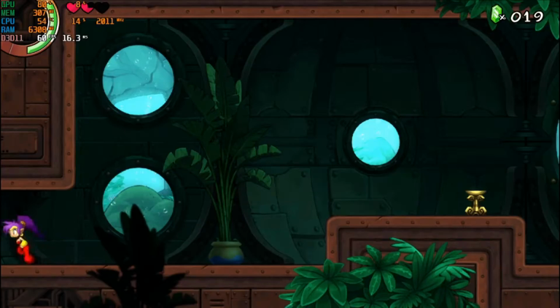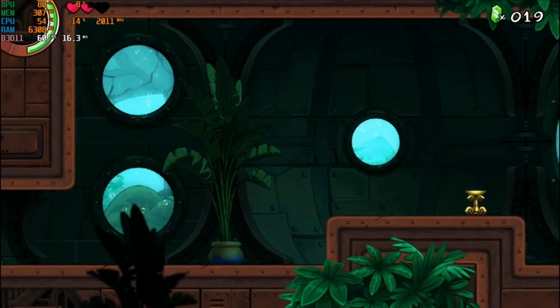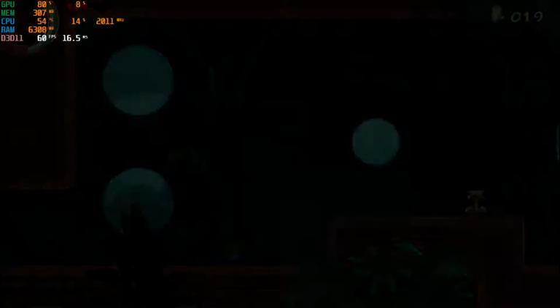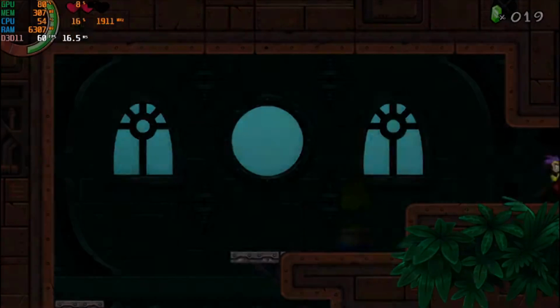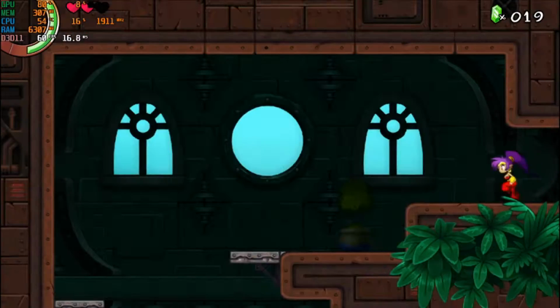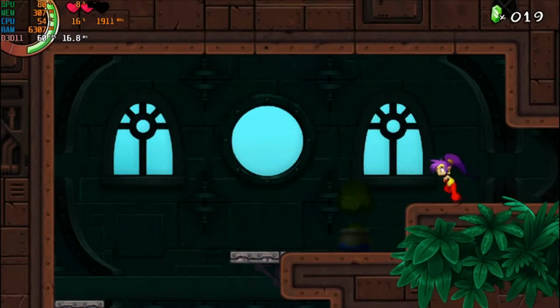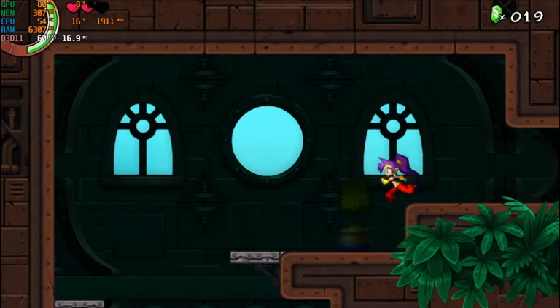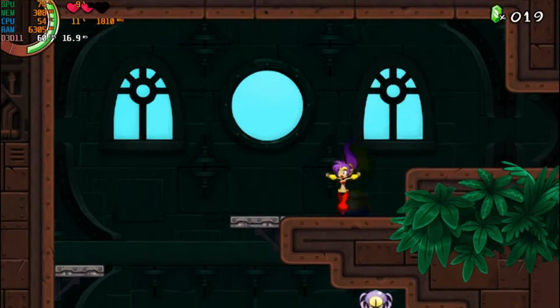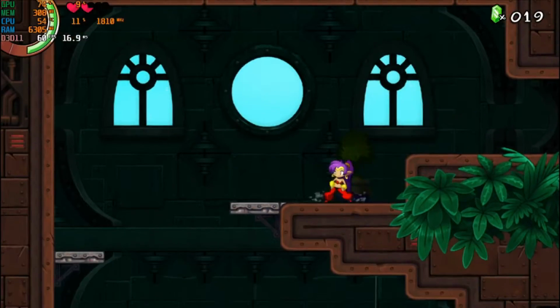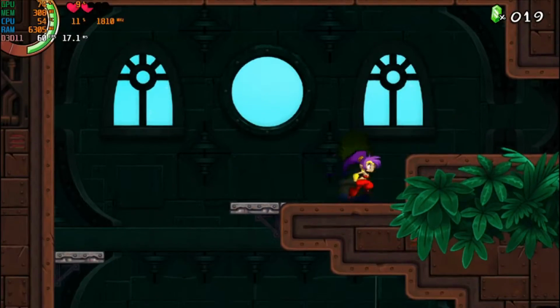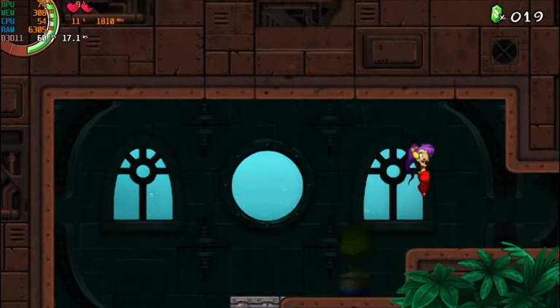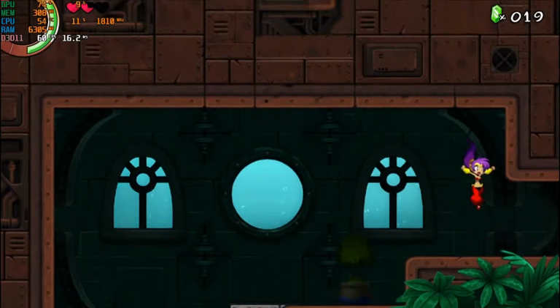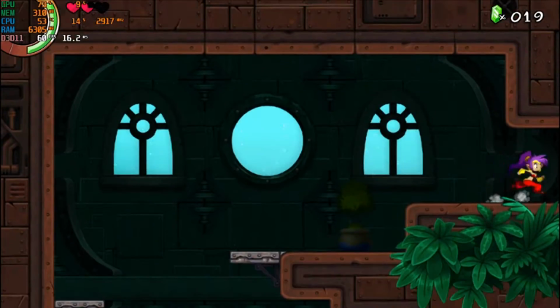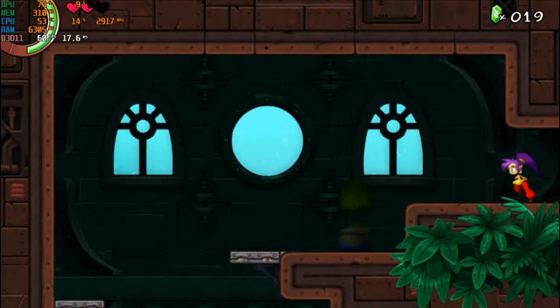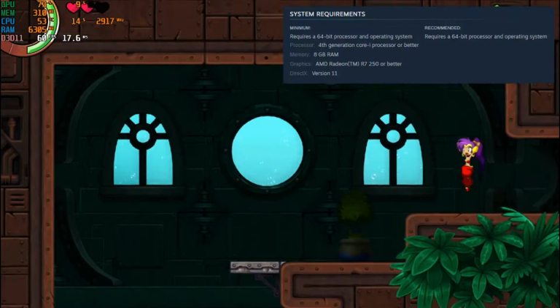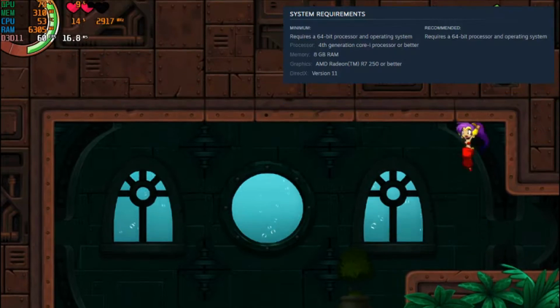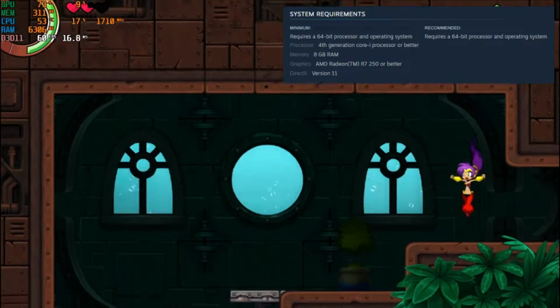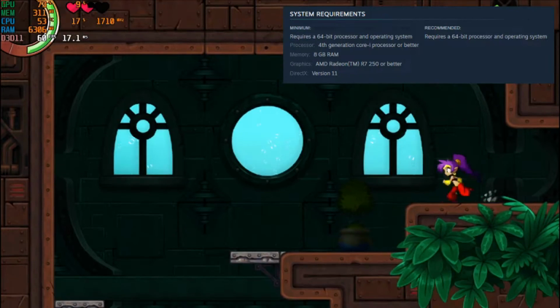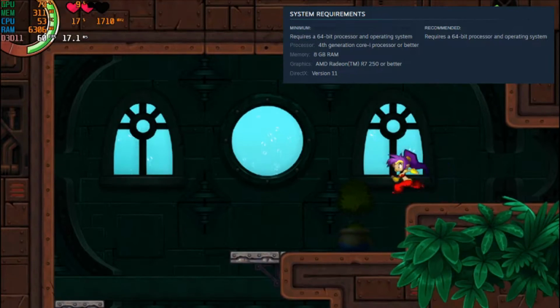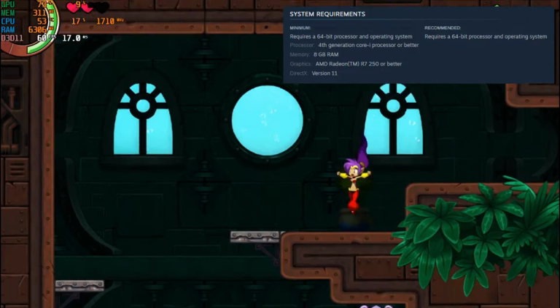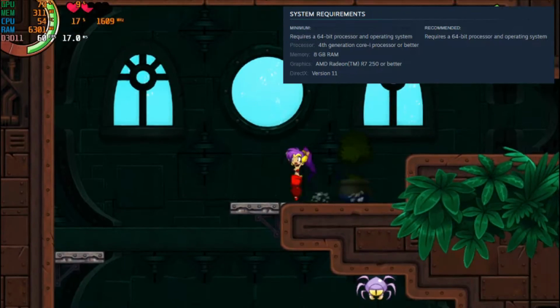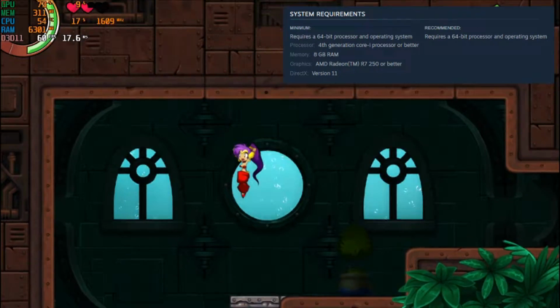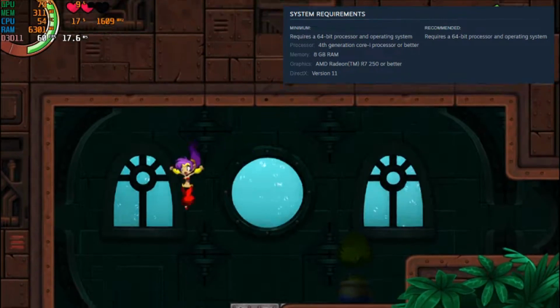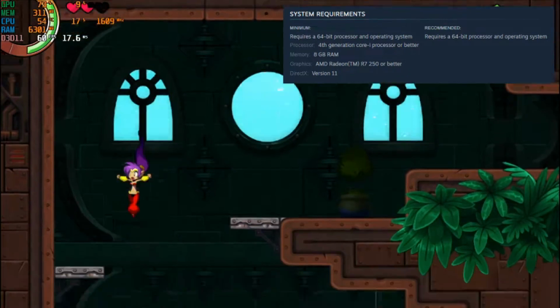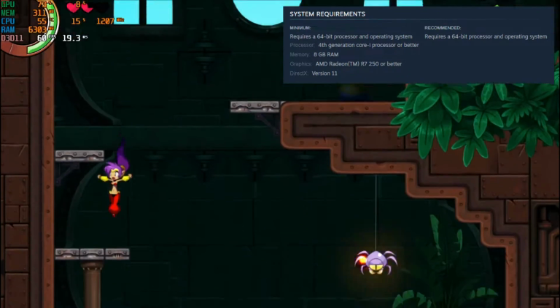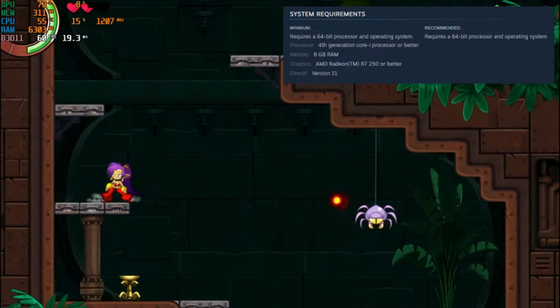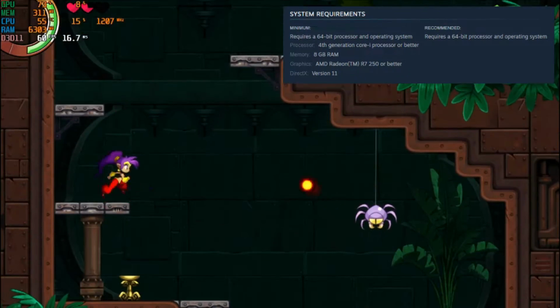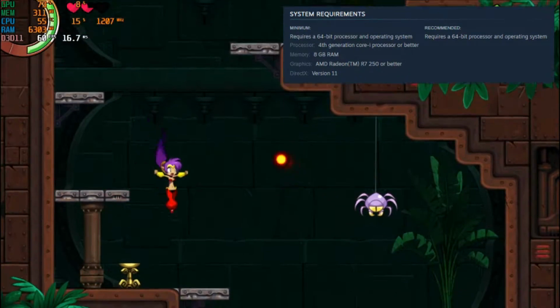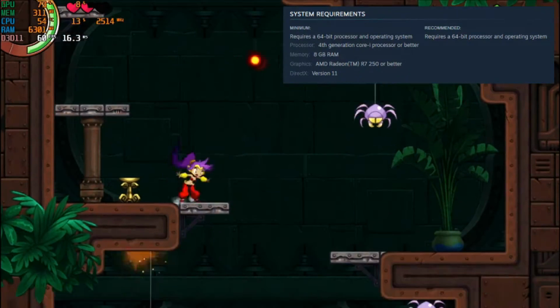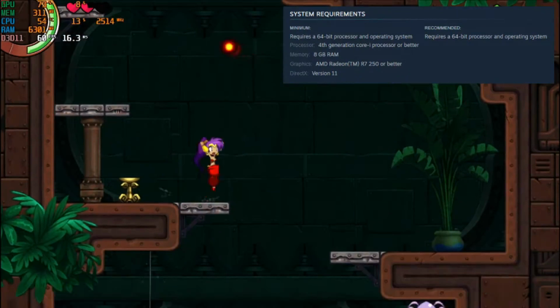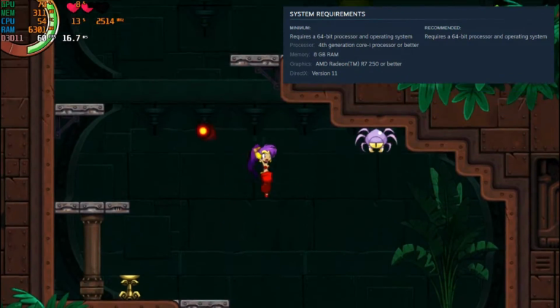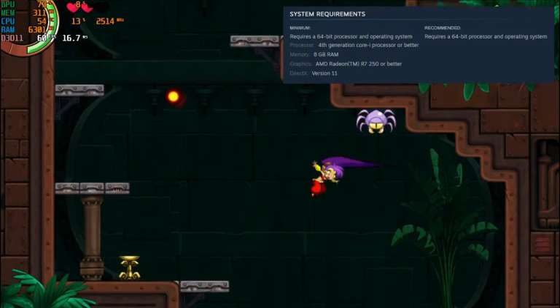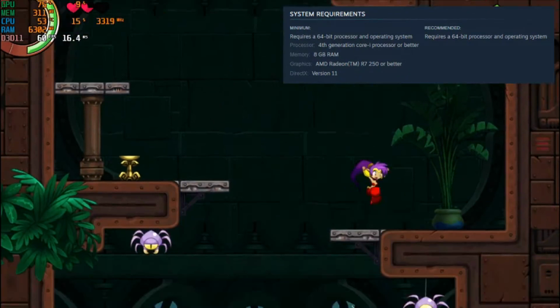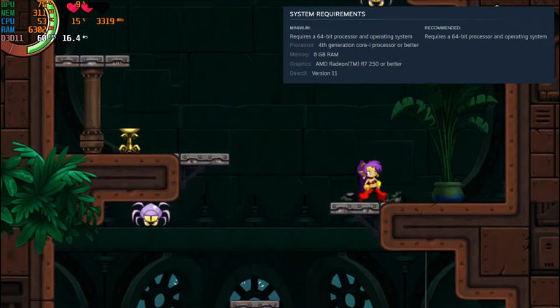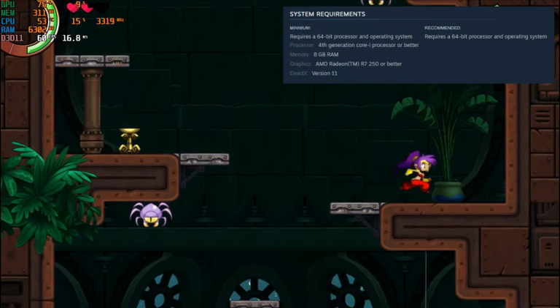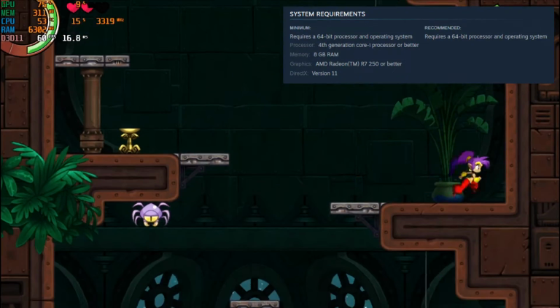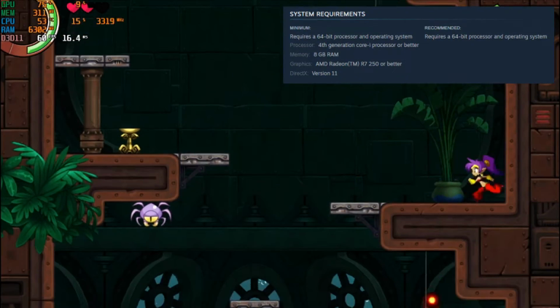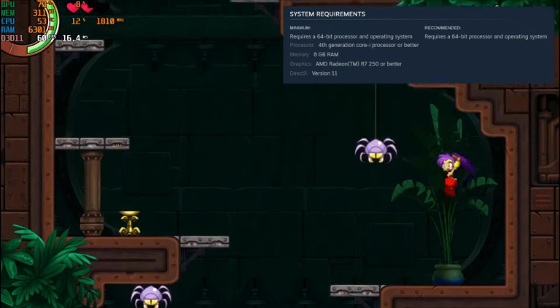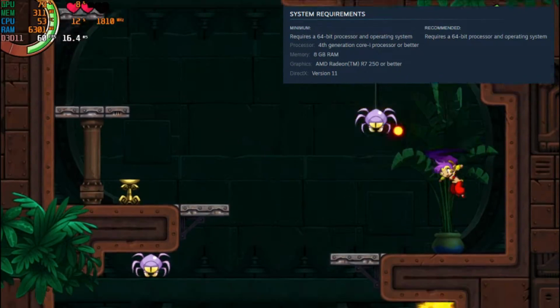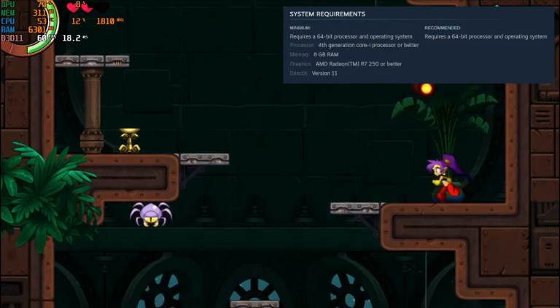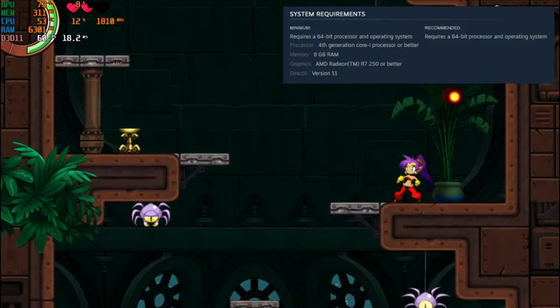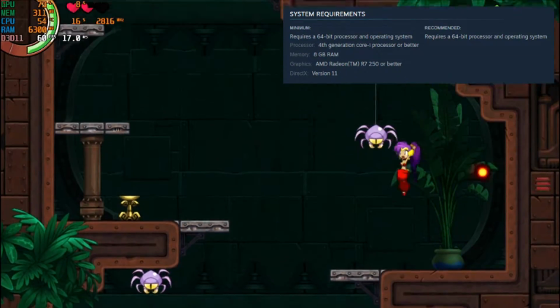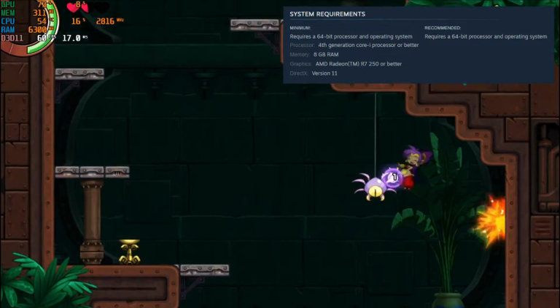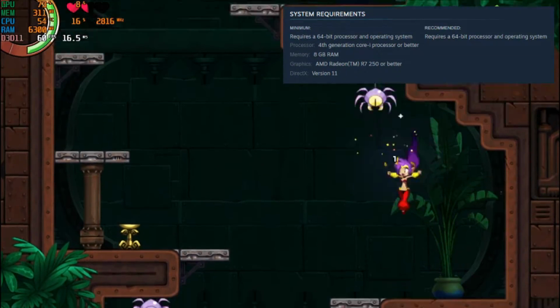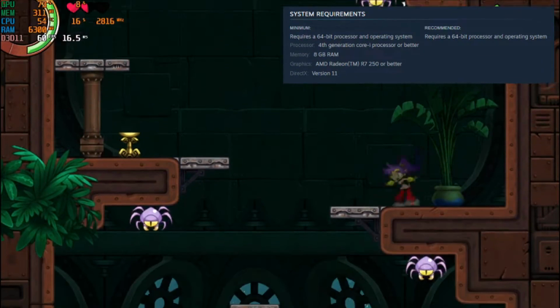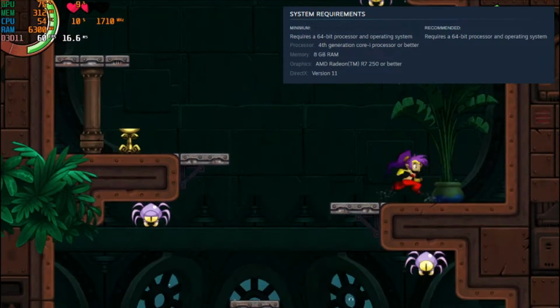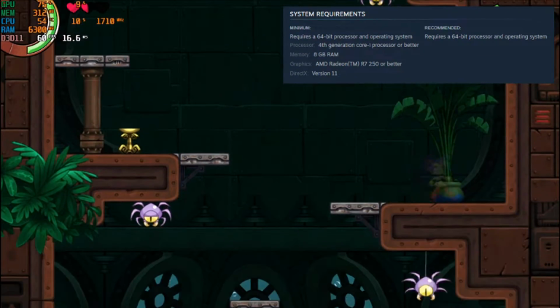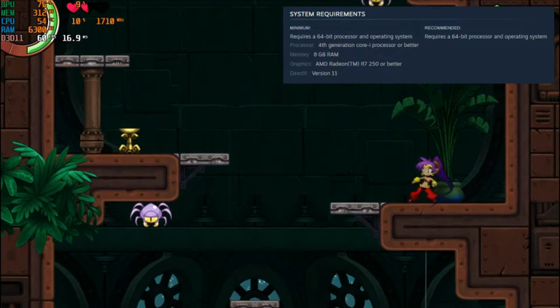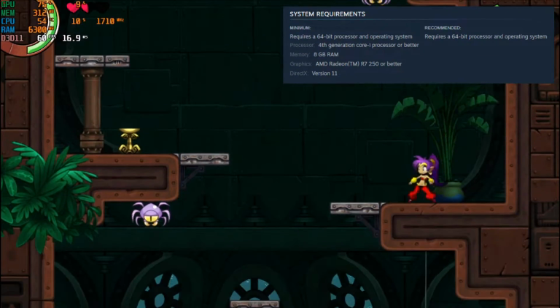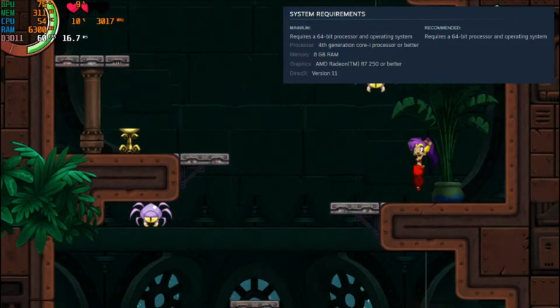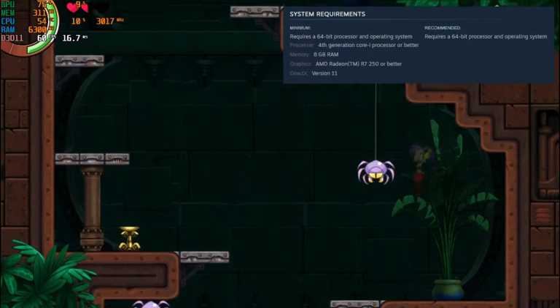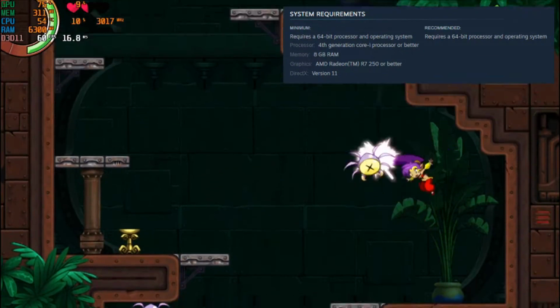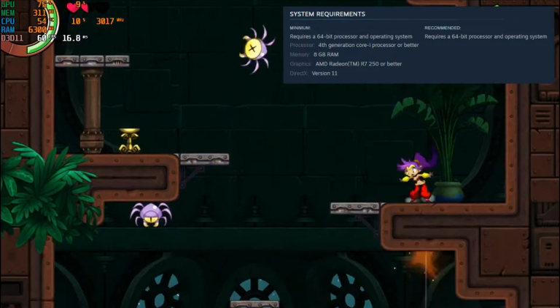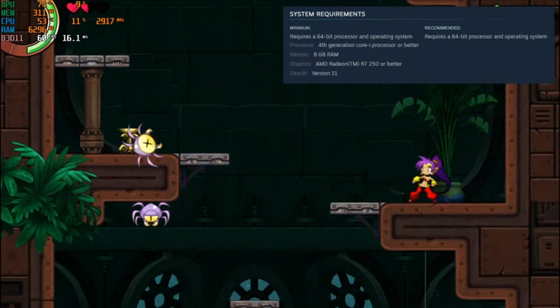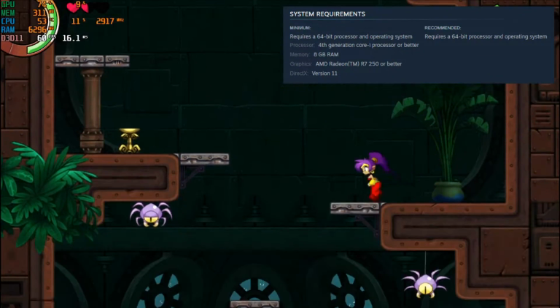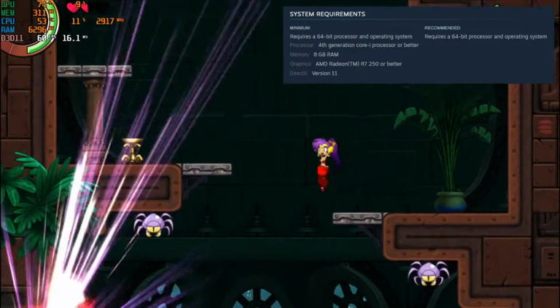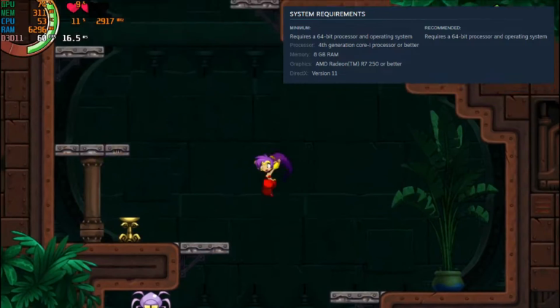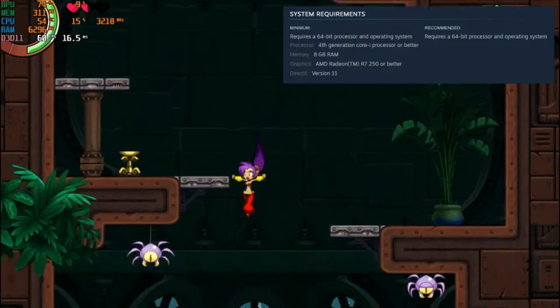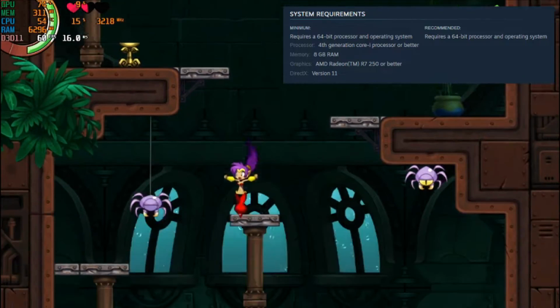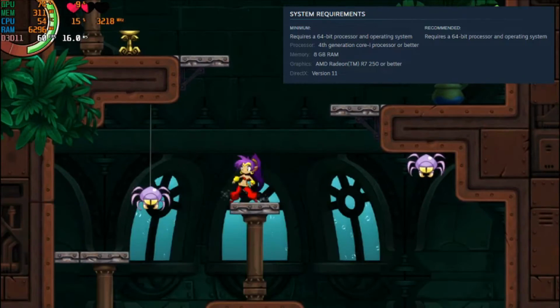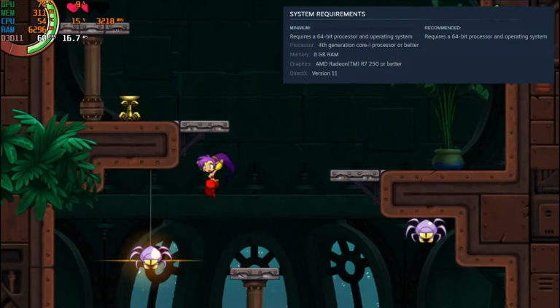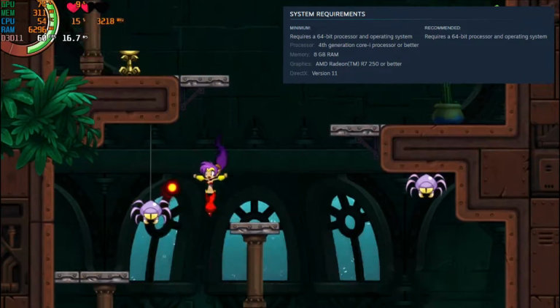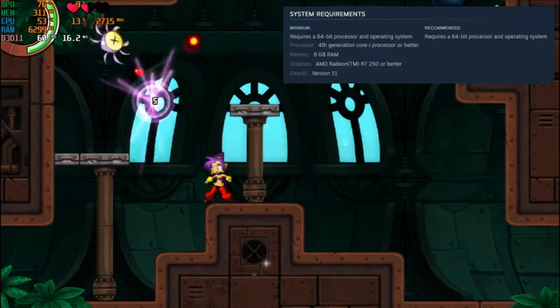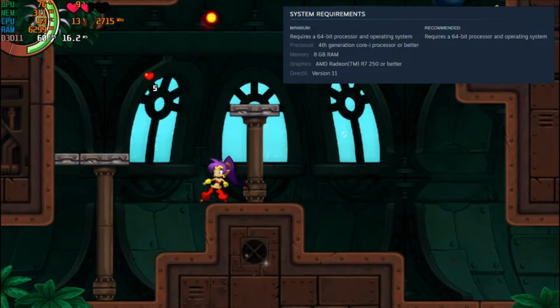For the 16th game, it's Shantae and the Seven Sirens, released in May 2020. It can run everything at max settings and at 60fps.